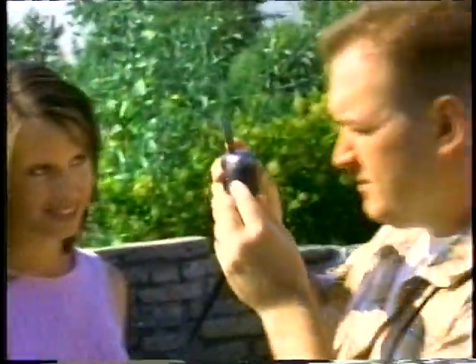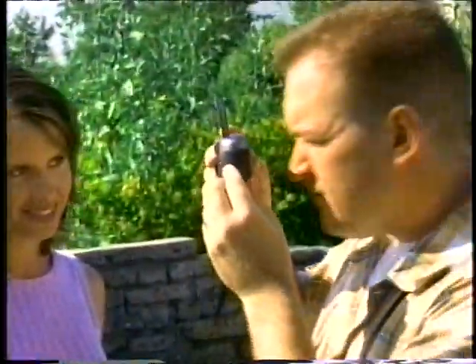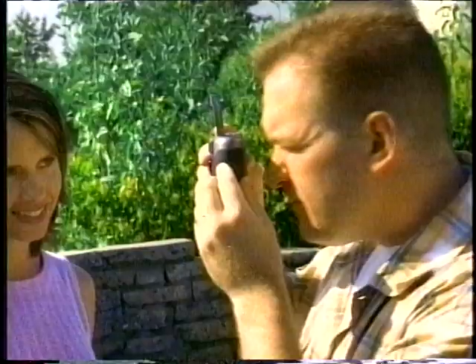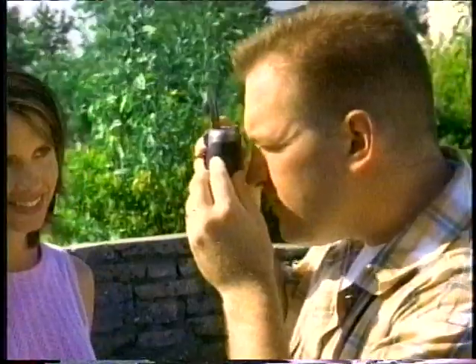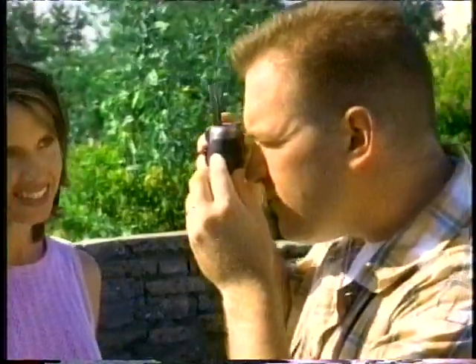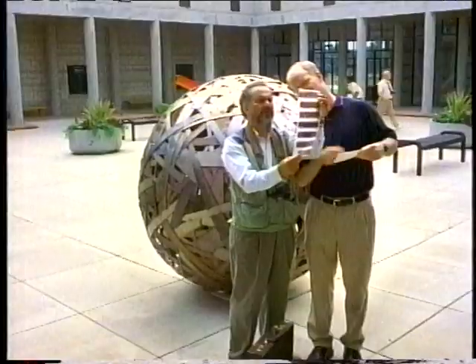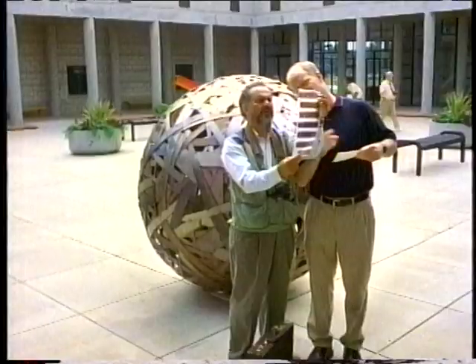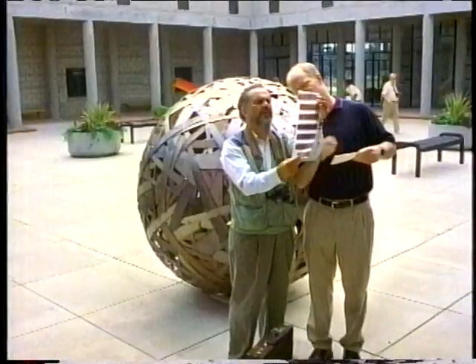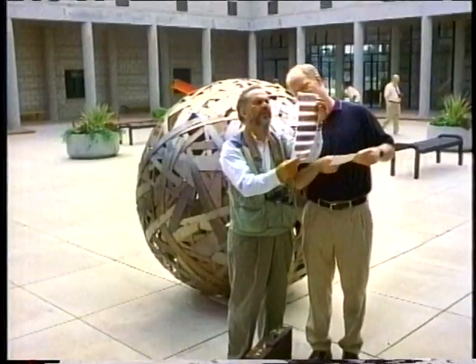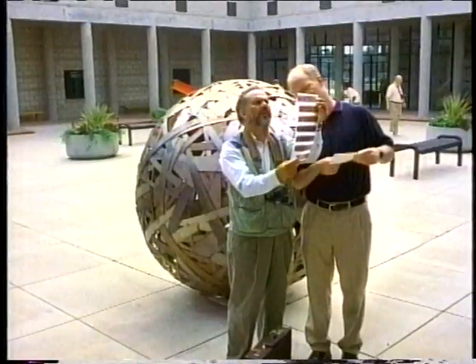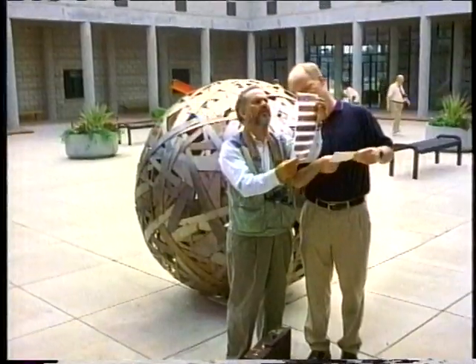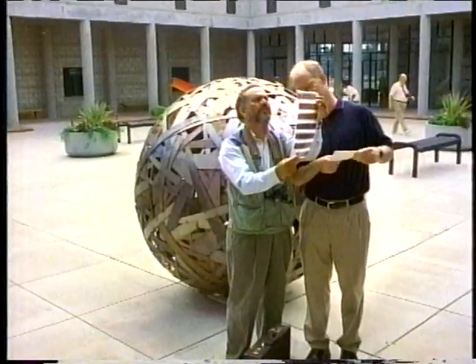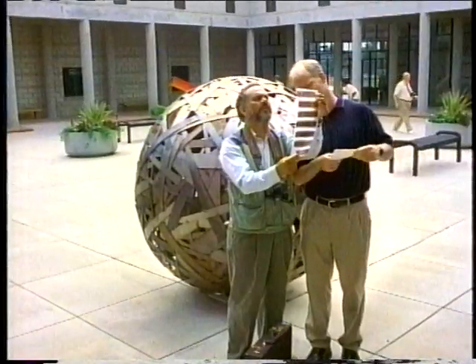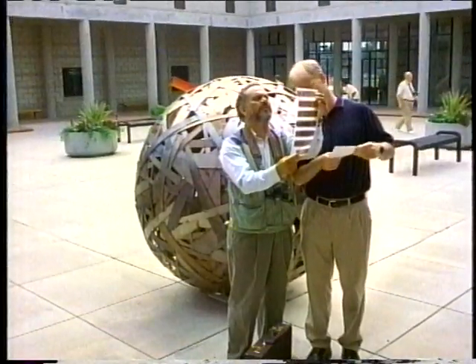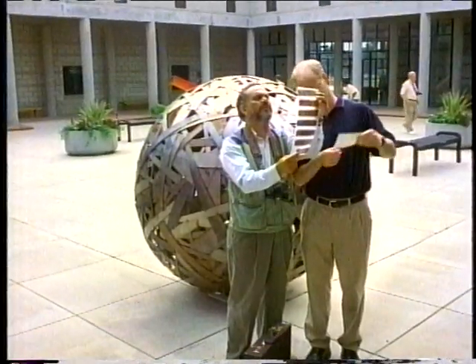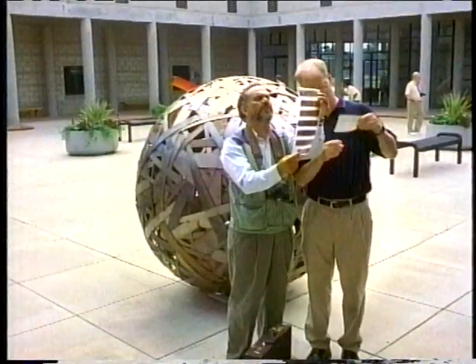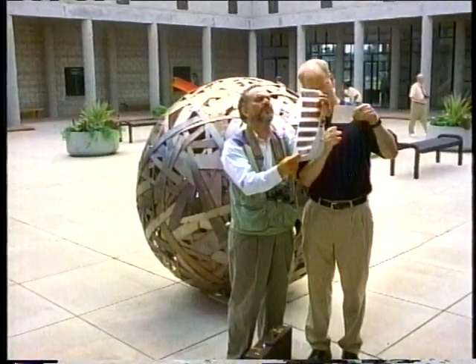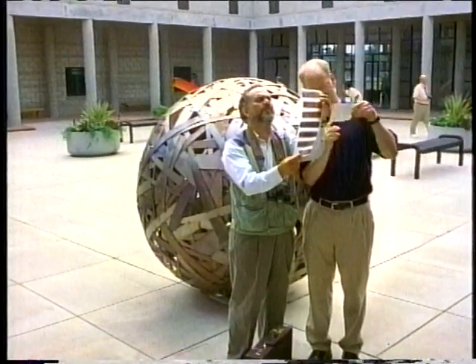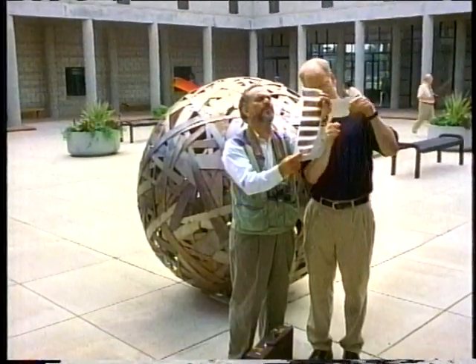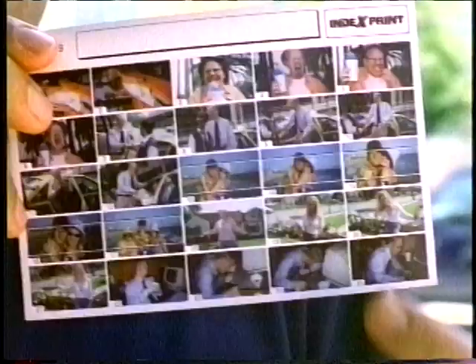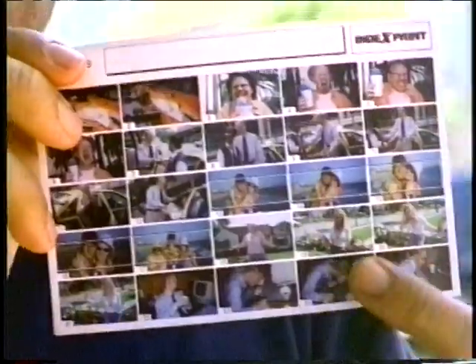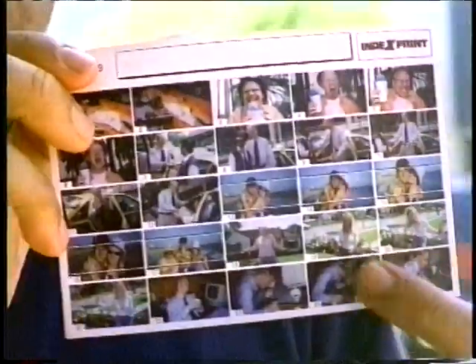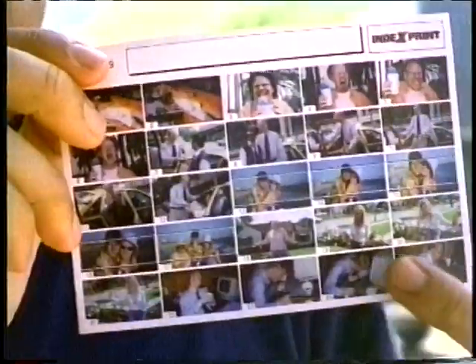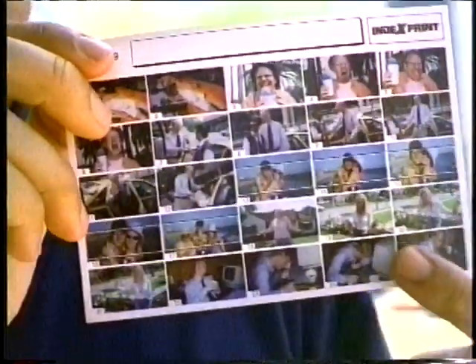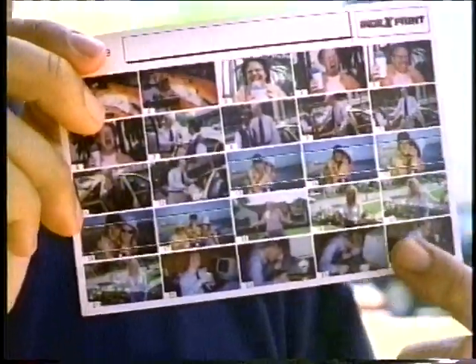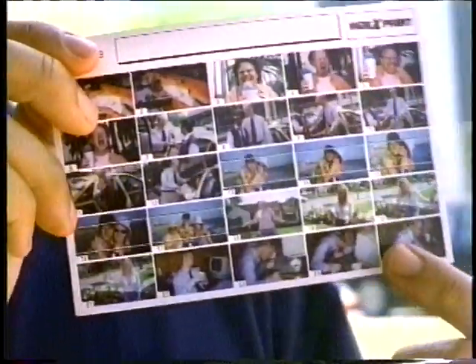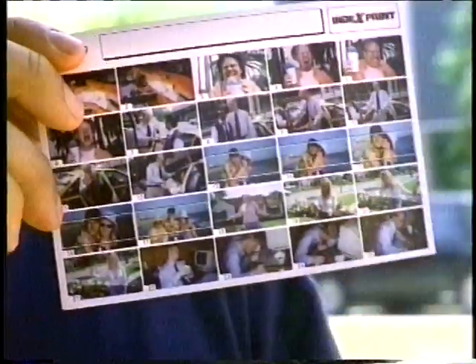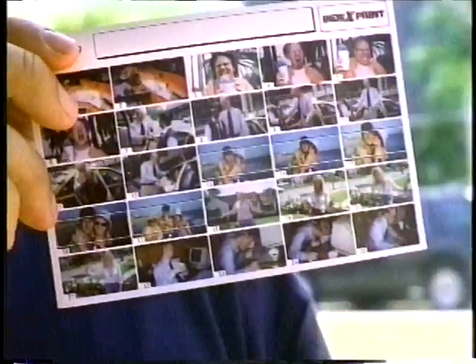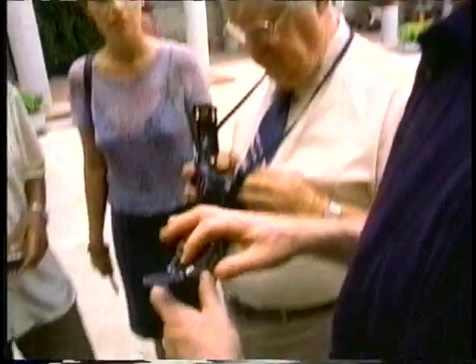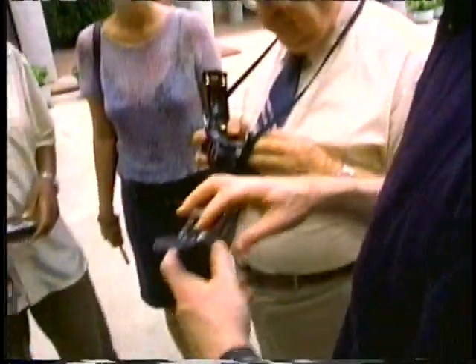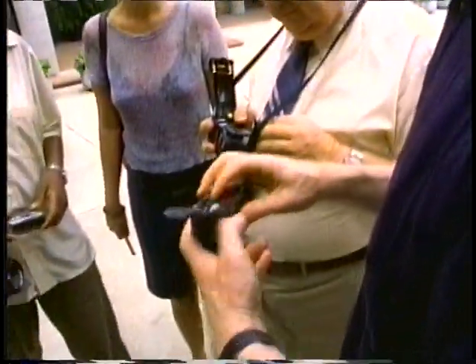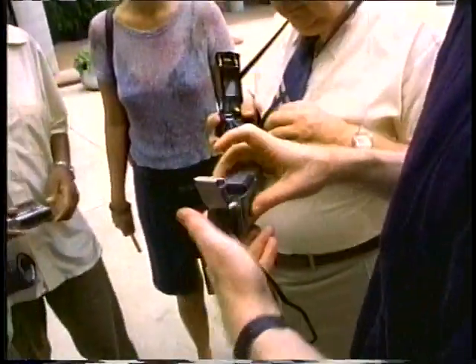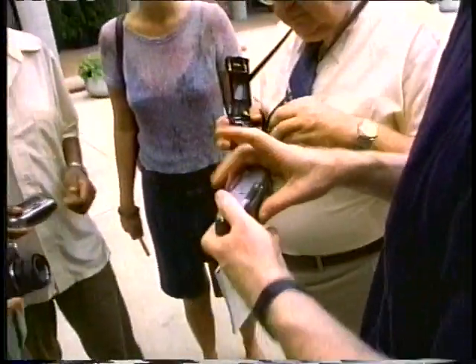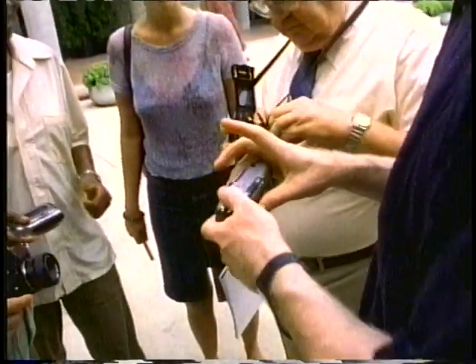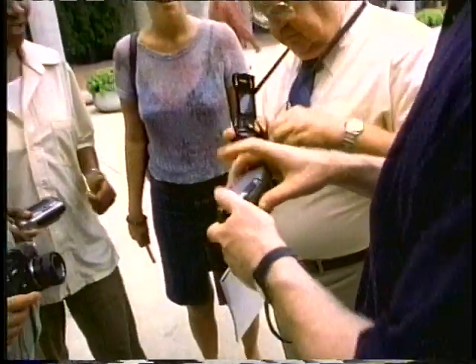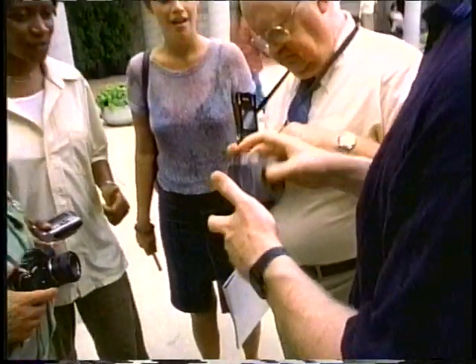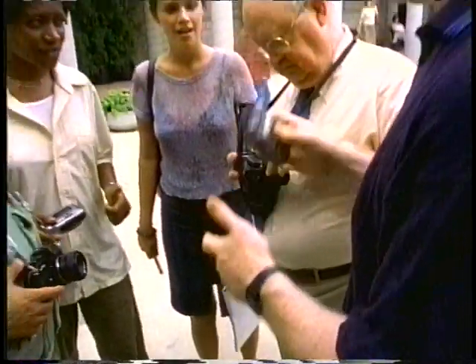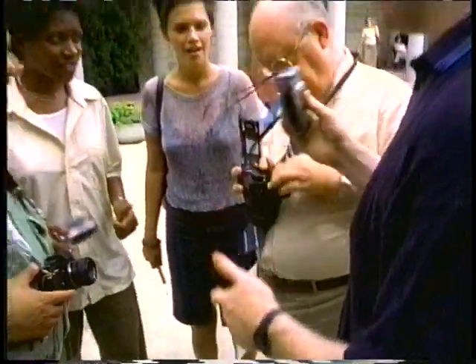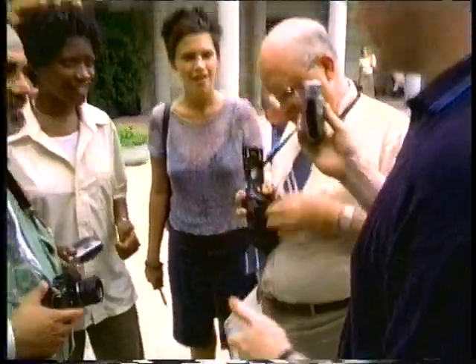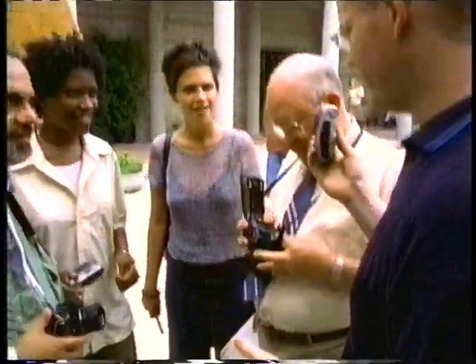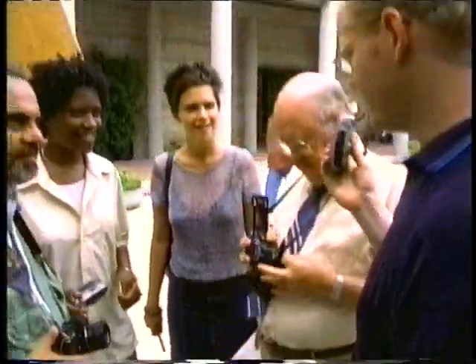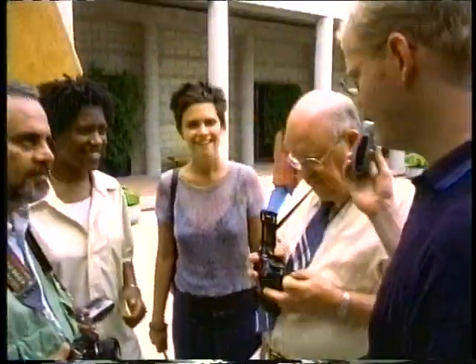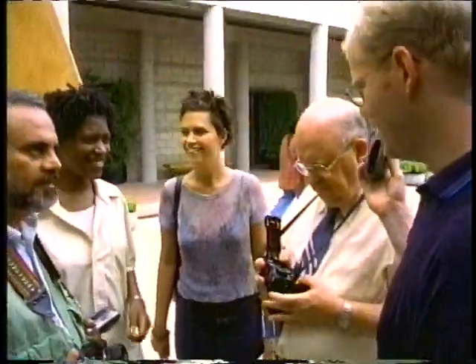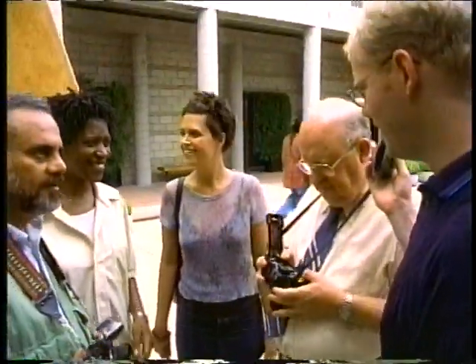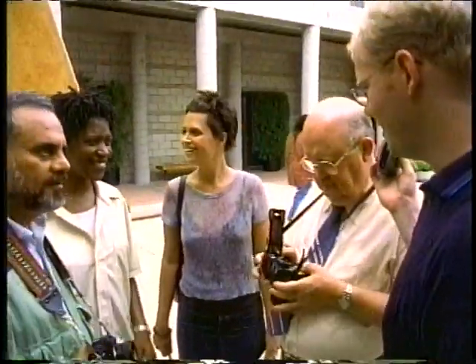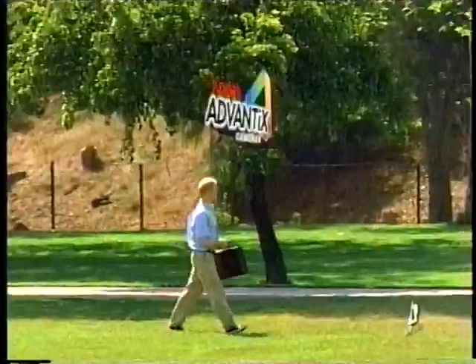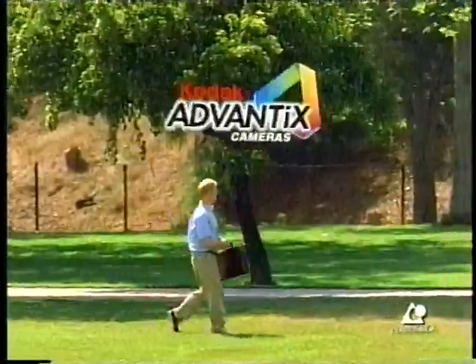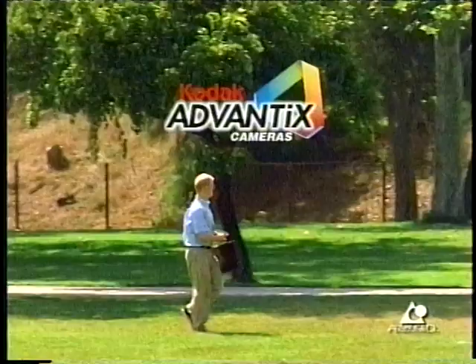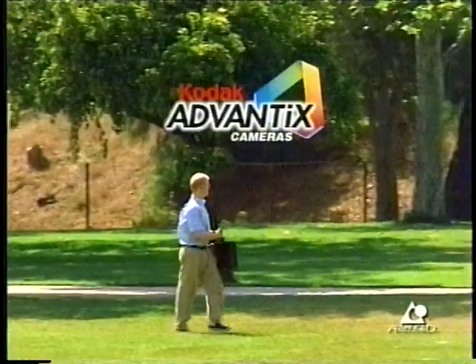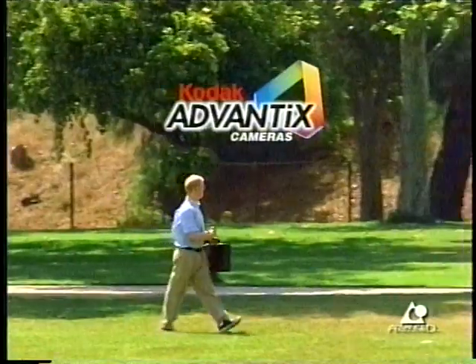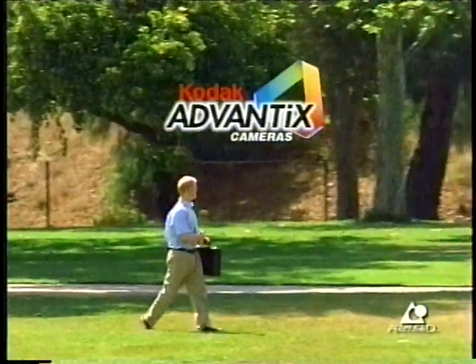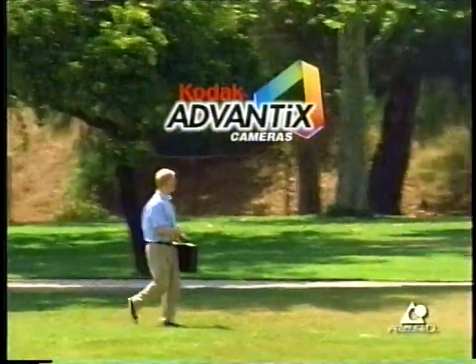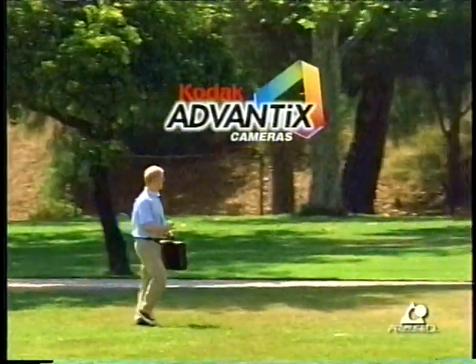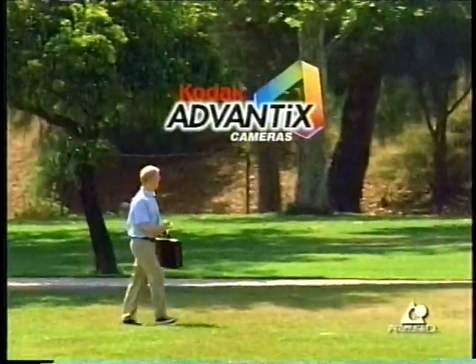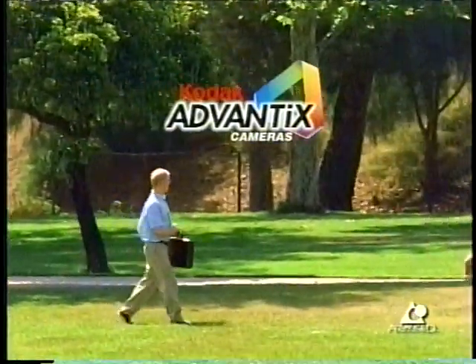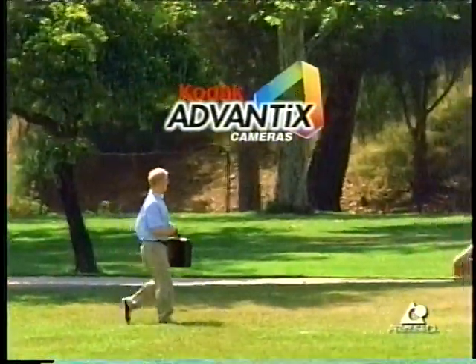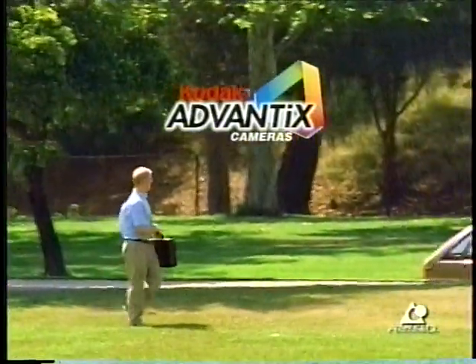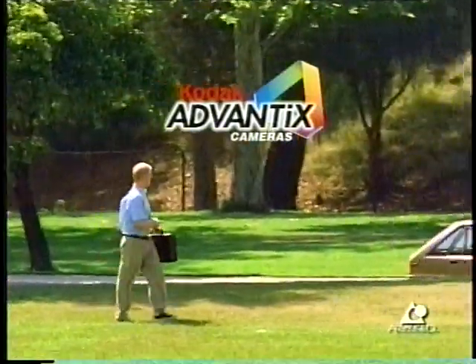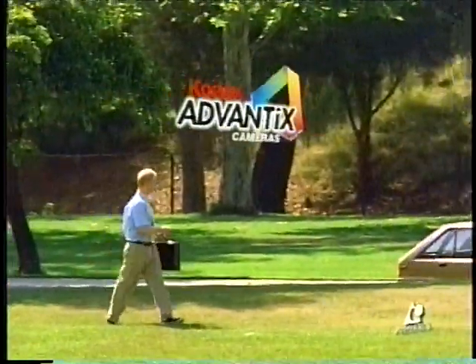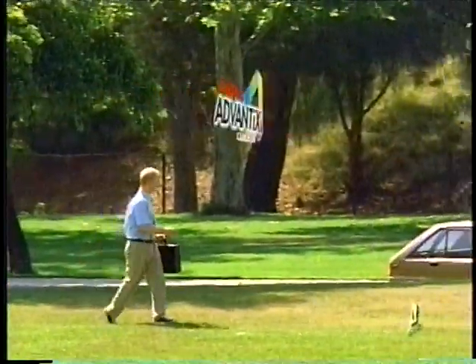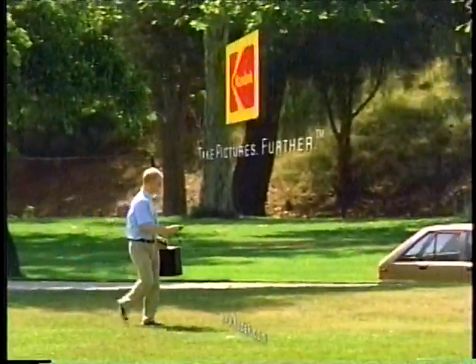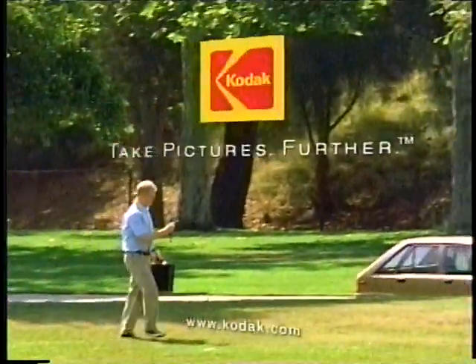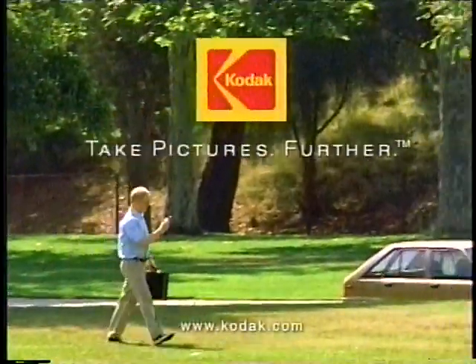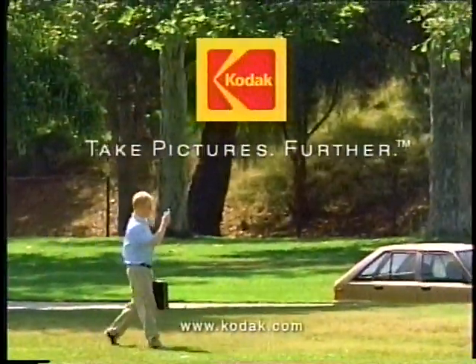That's pretty neat. You find the picture of me sleeping? Right here on my index print. I like to think that I'm an ambassador of the Kodak Advantix camera.